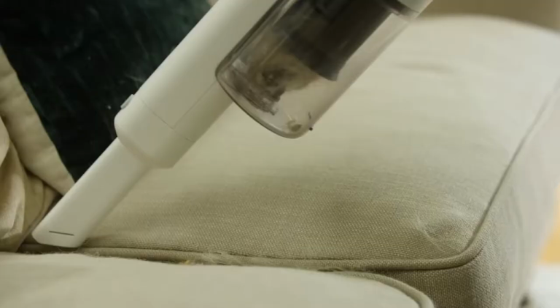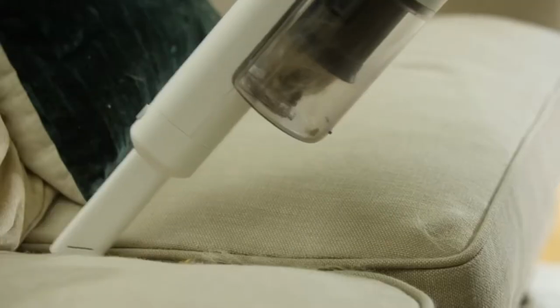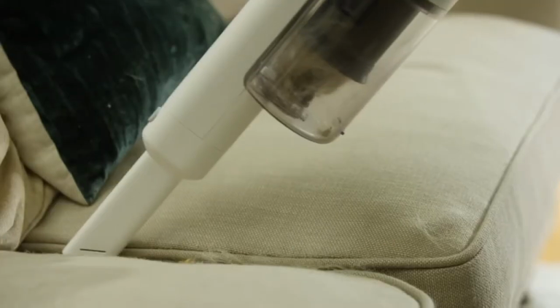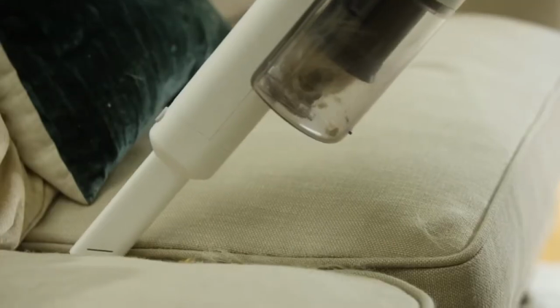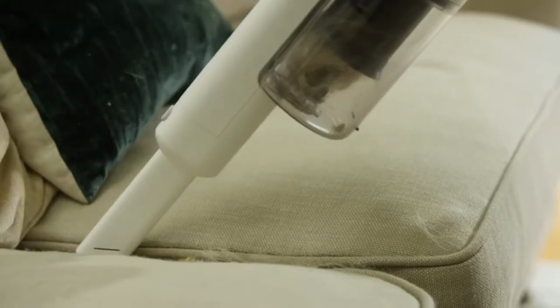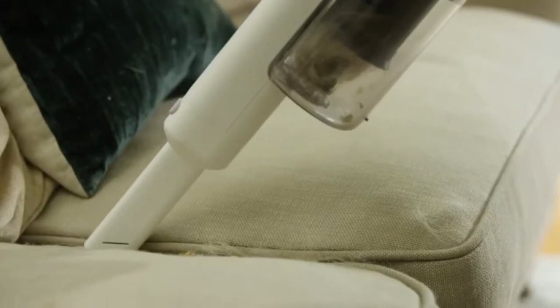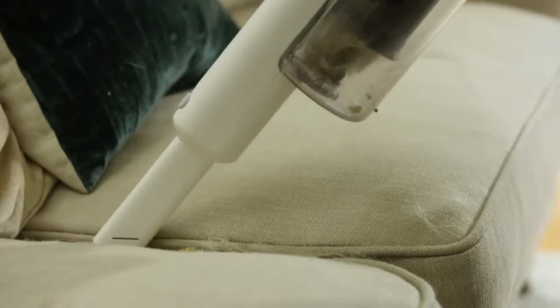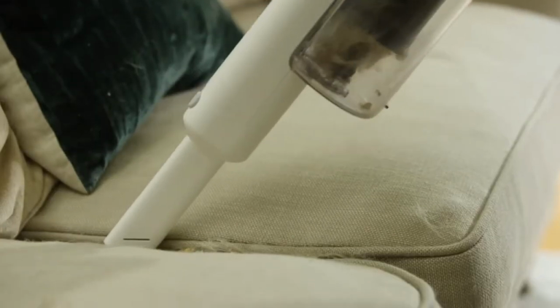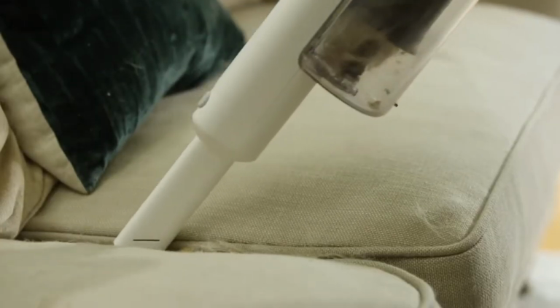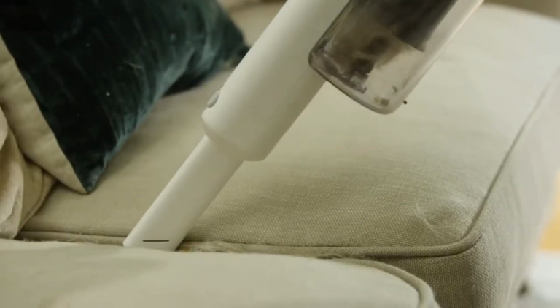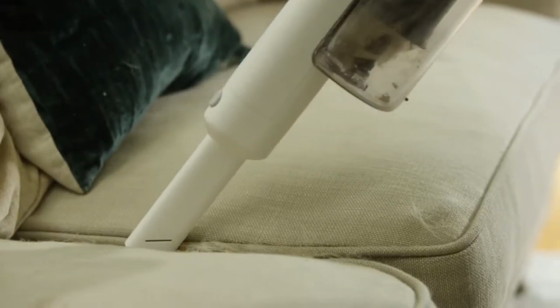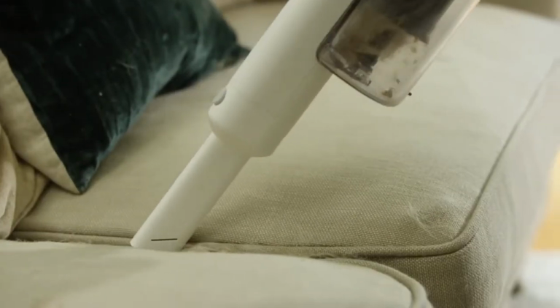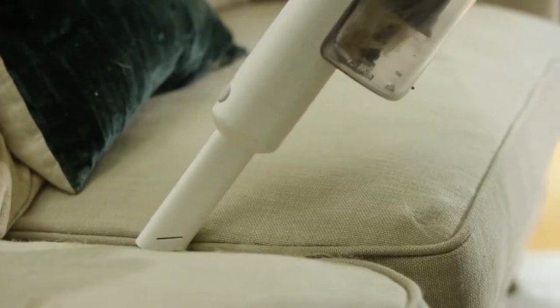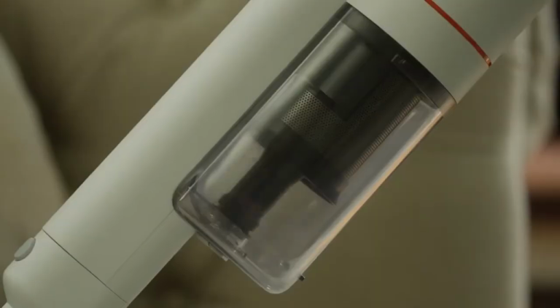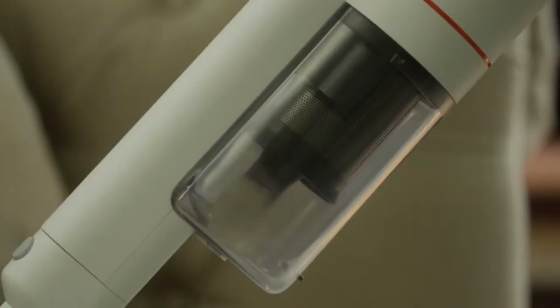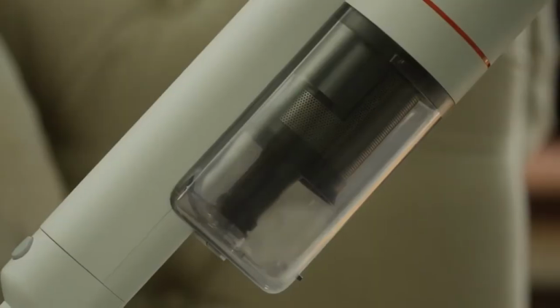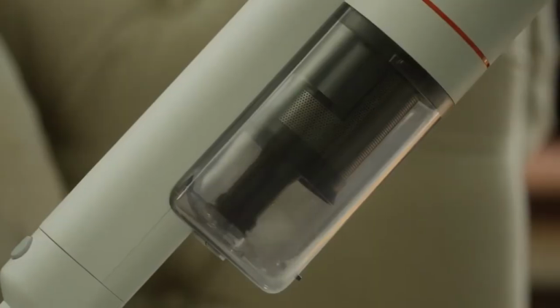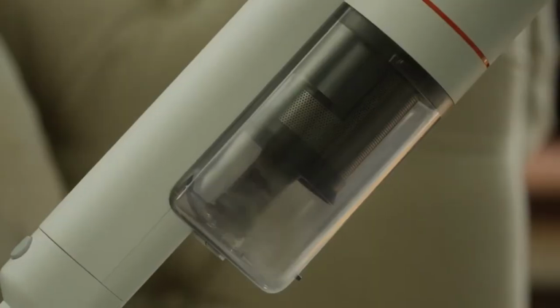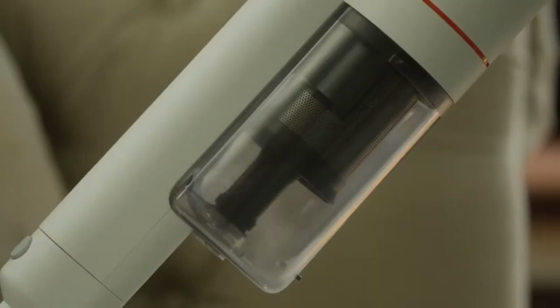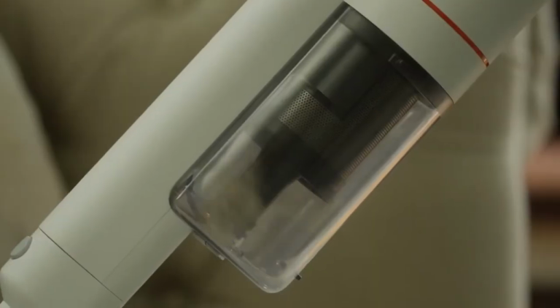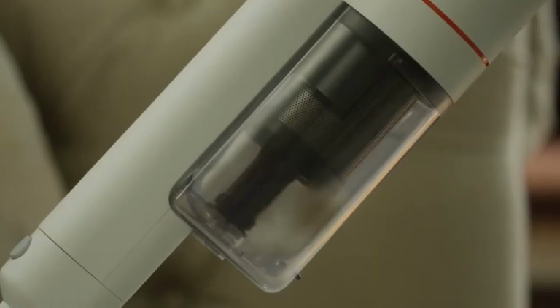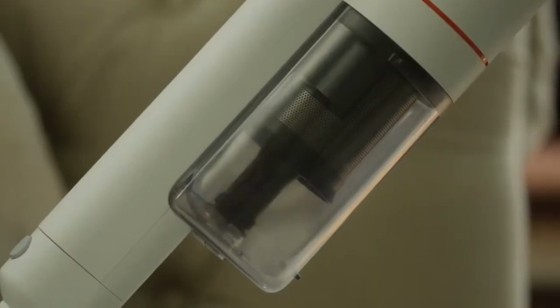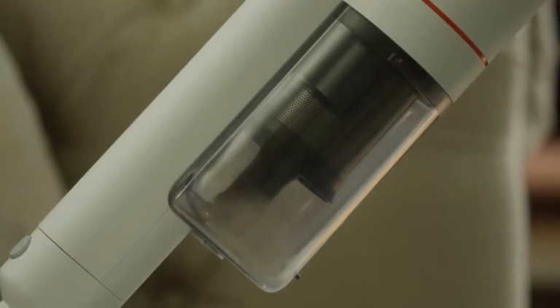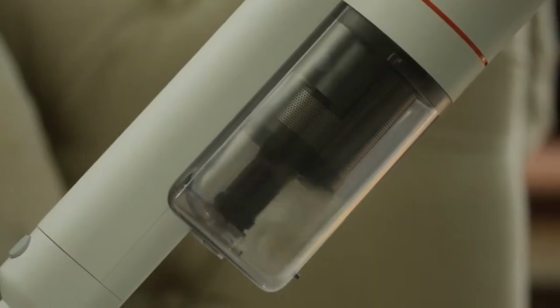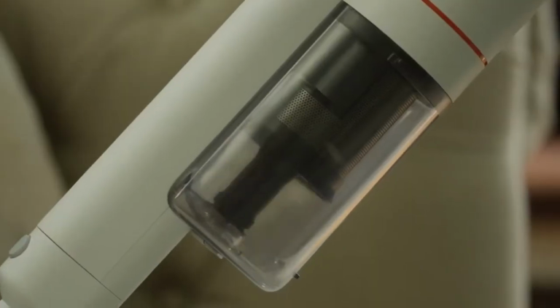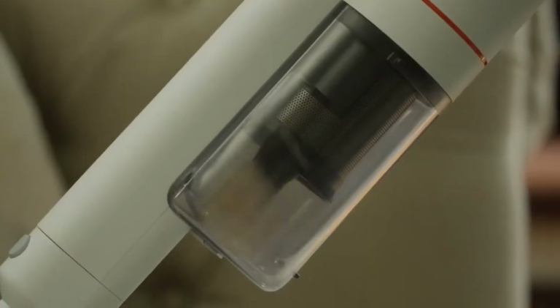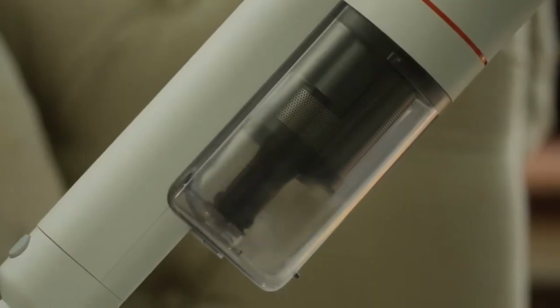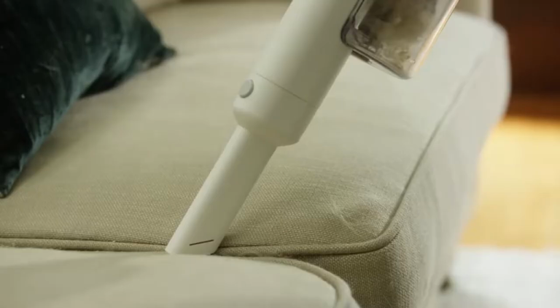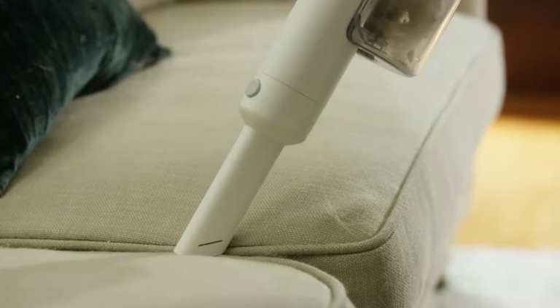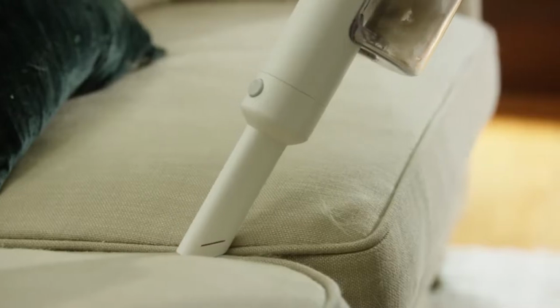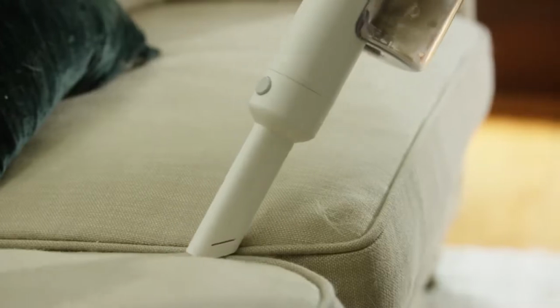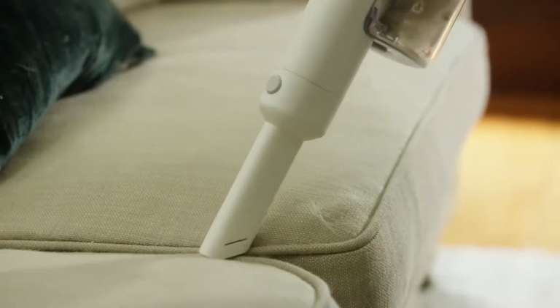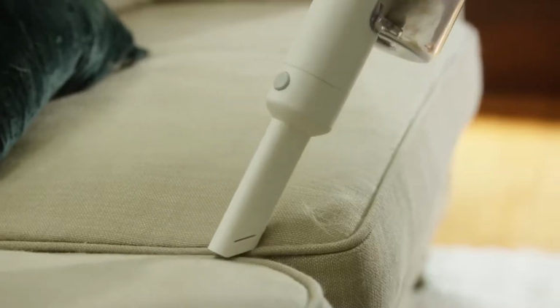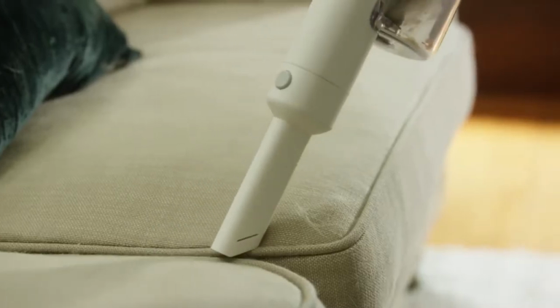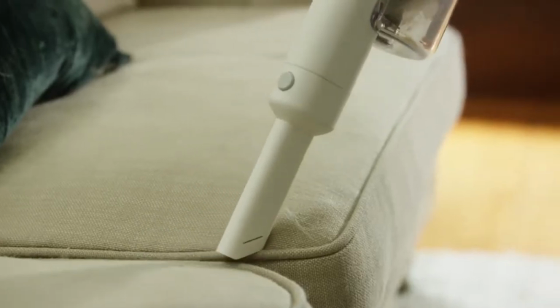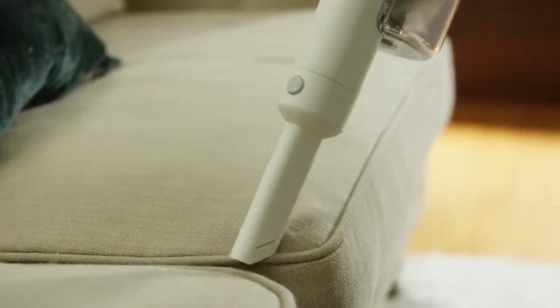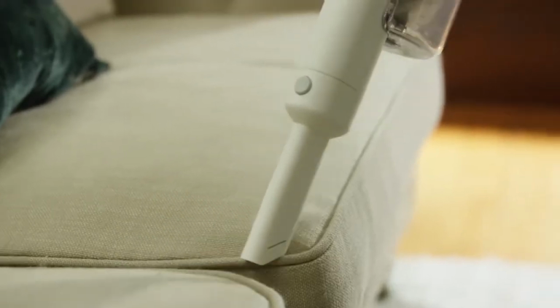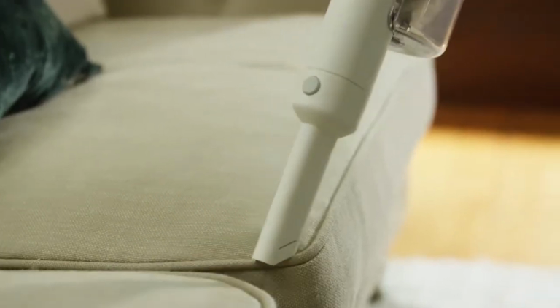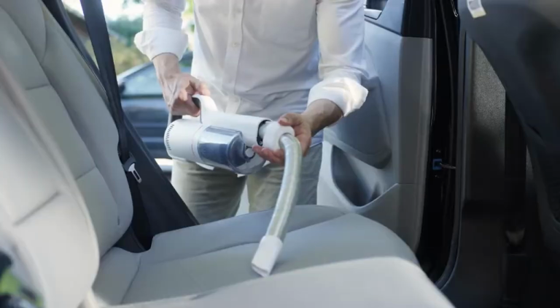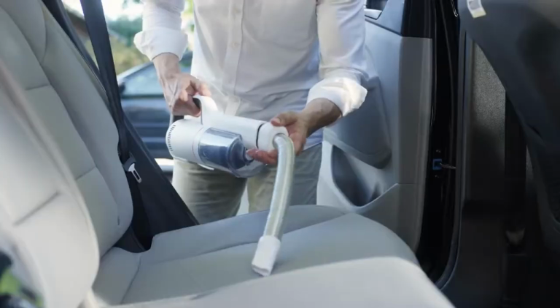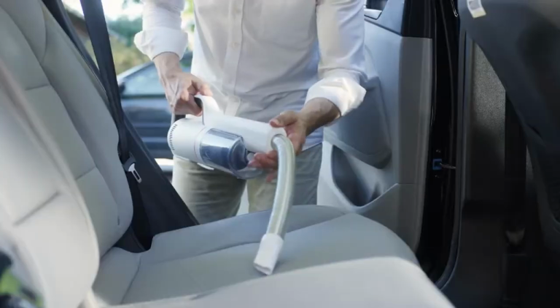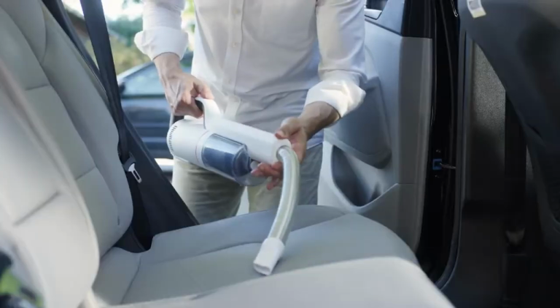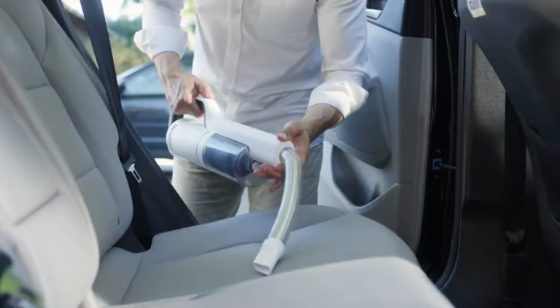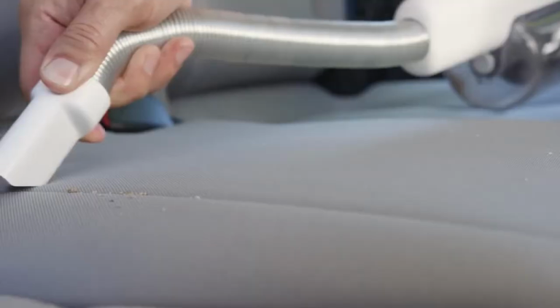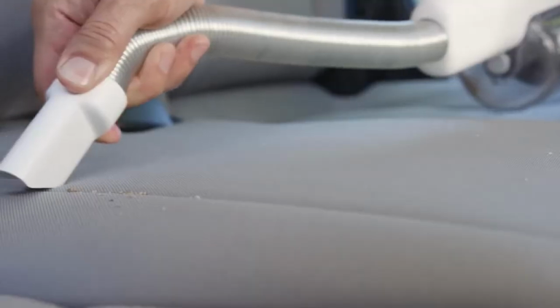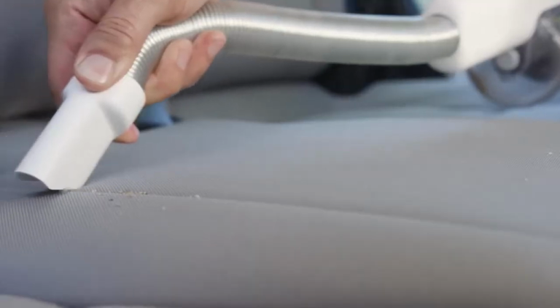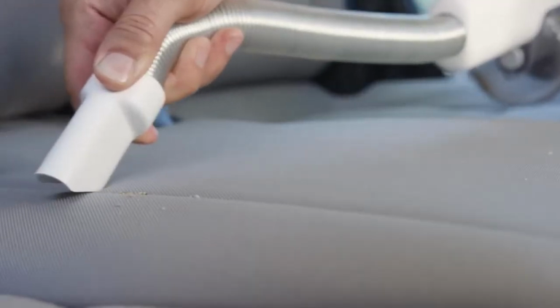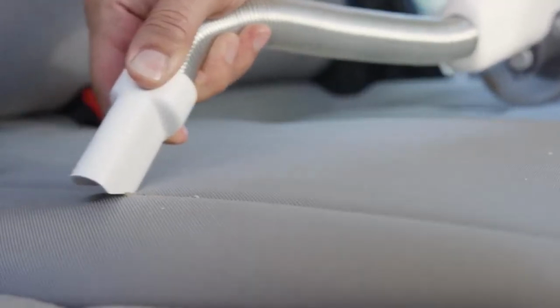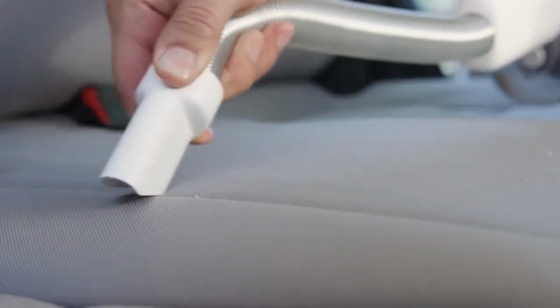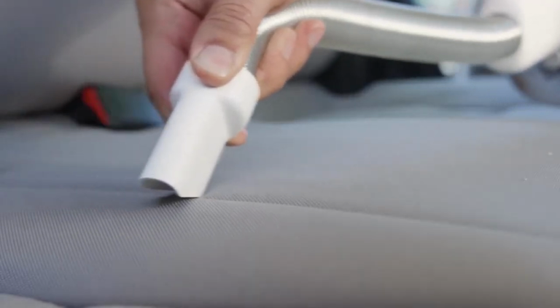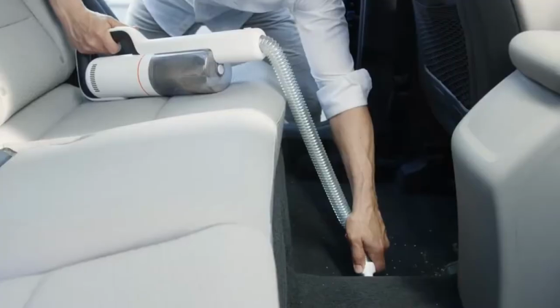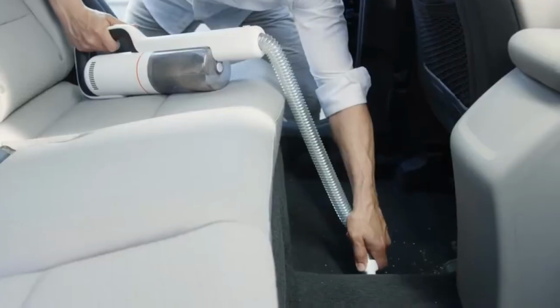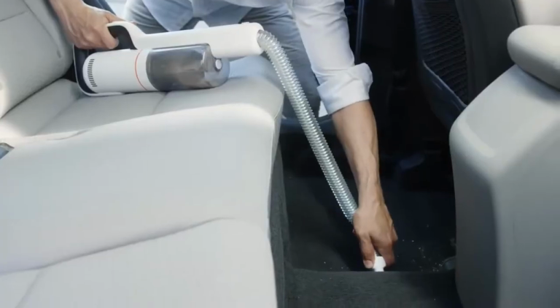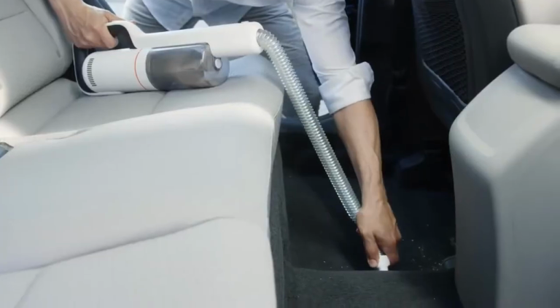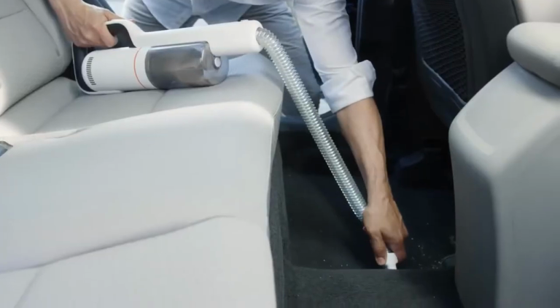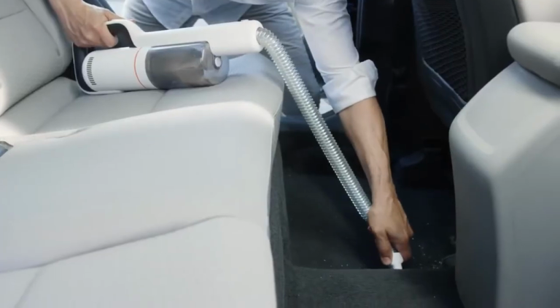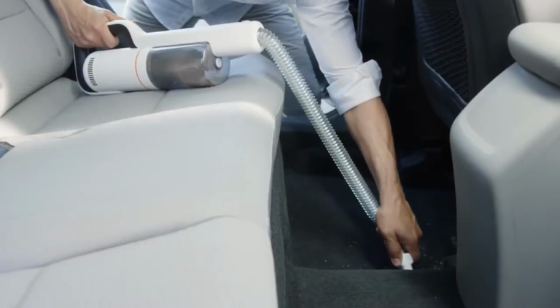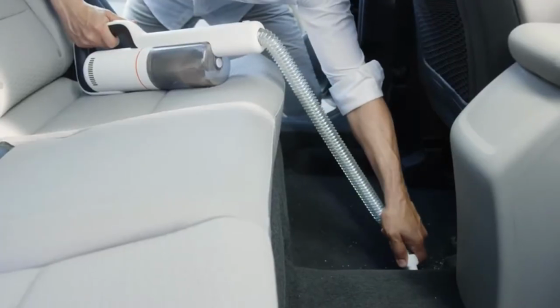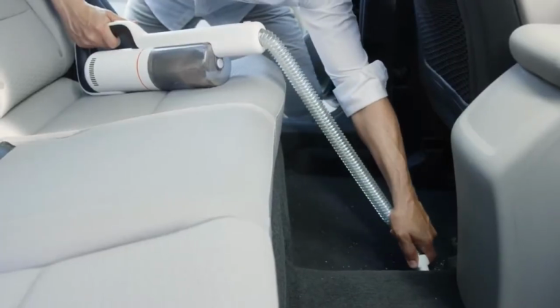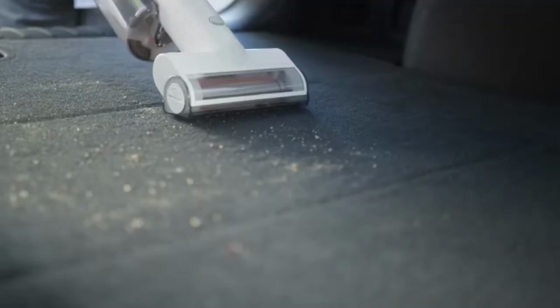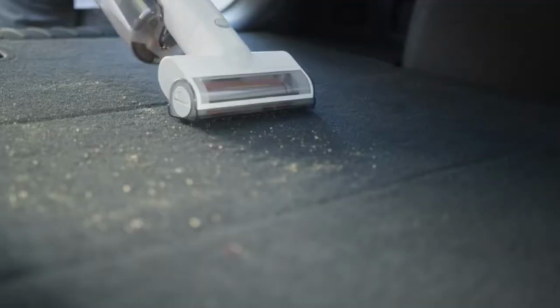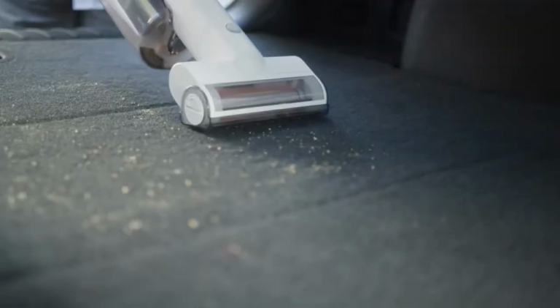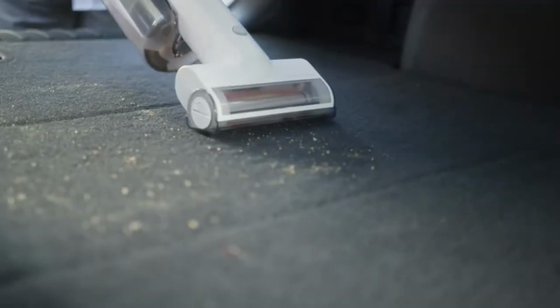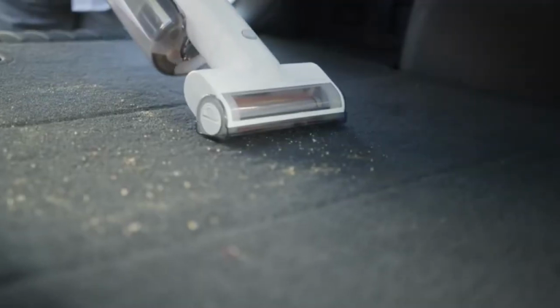With a variety of different attachments and high suction power, you can virtually clean any surface, anywhere, at any time.